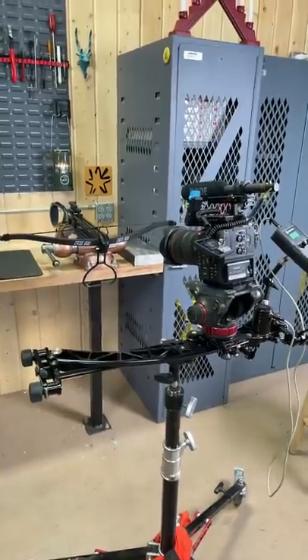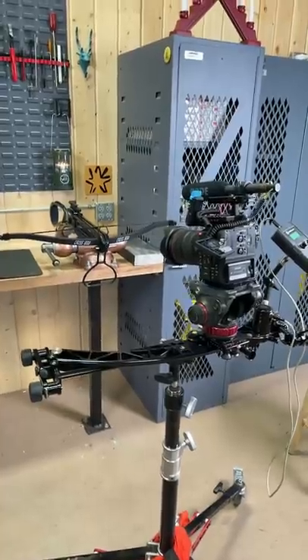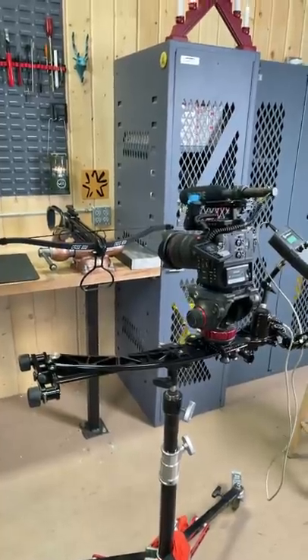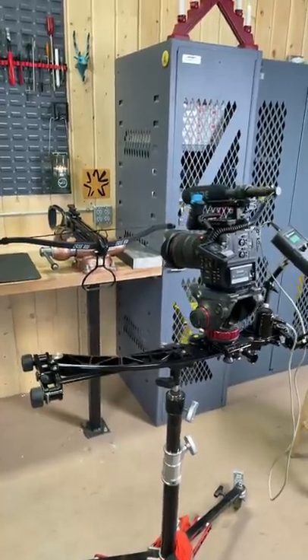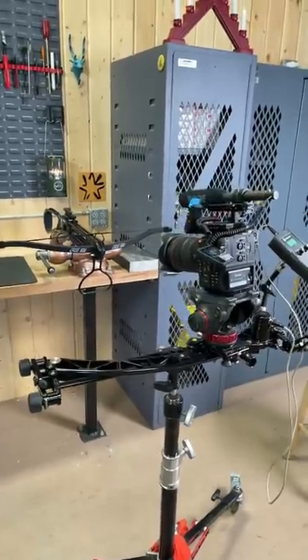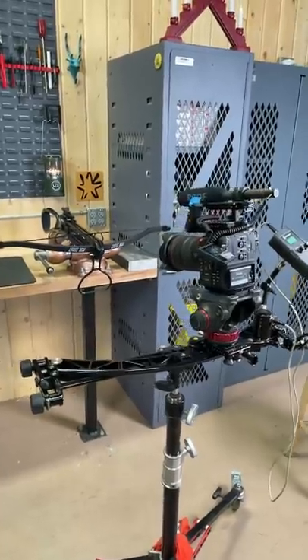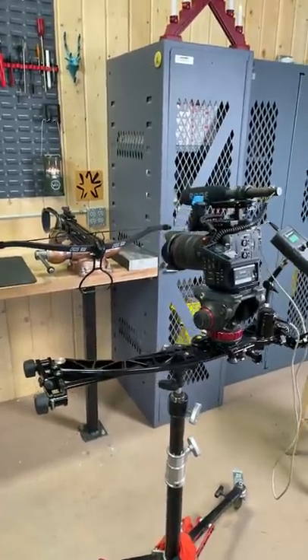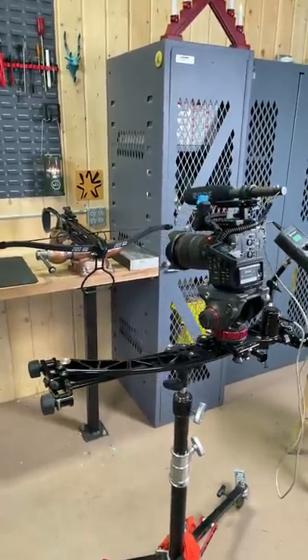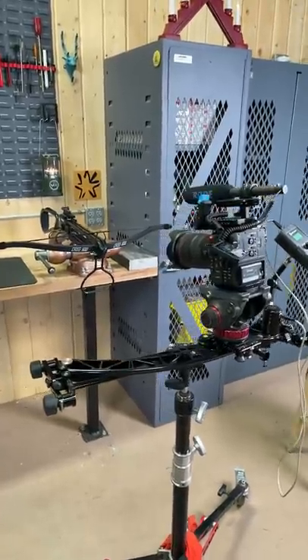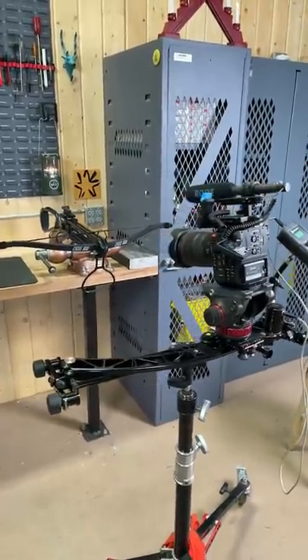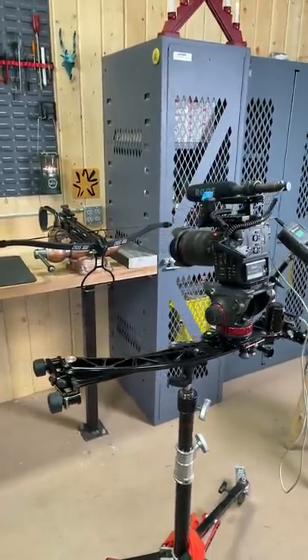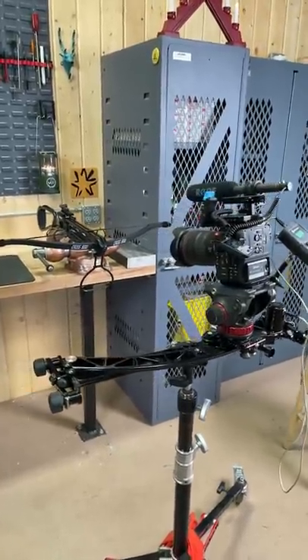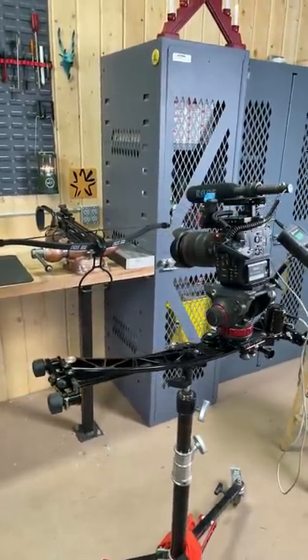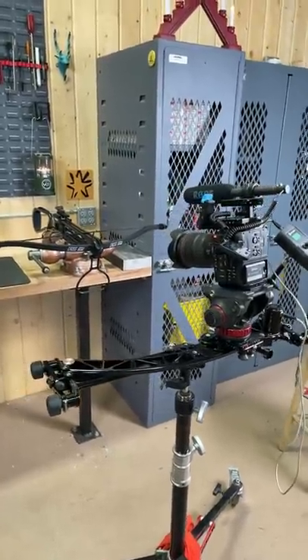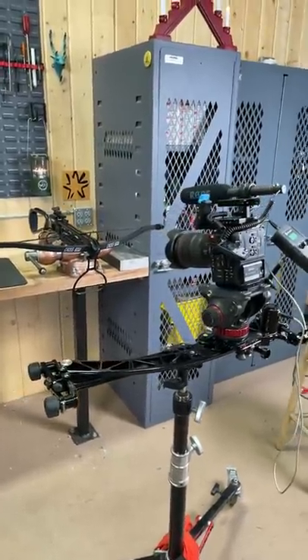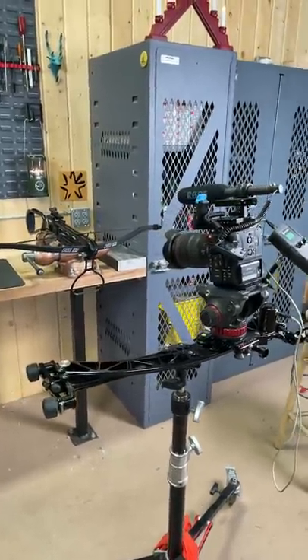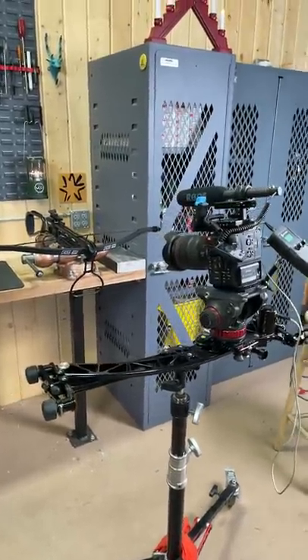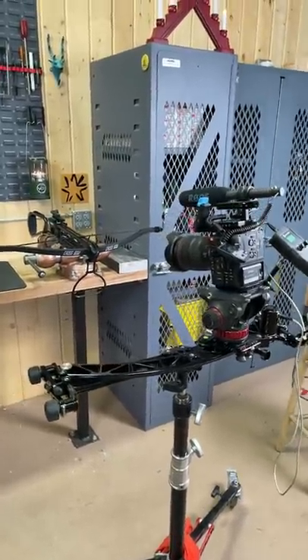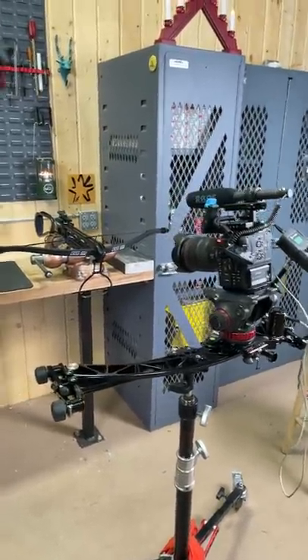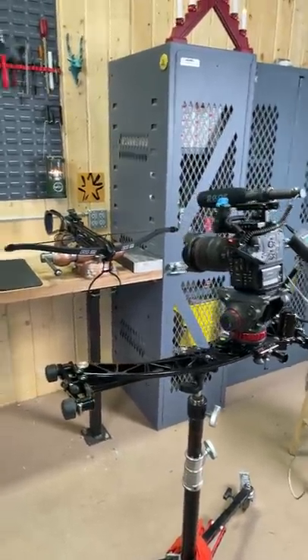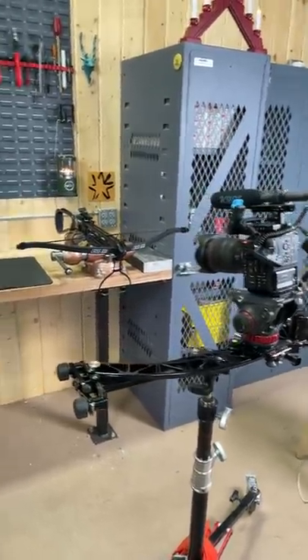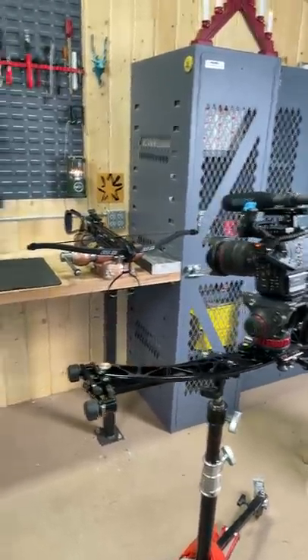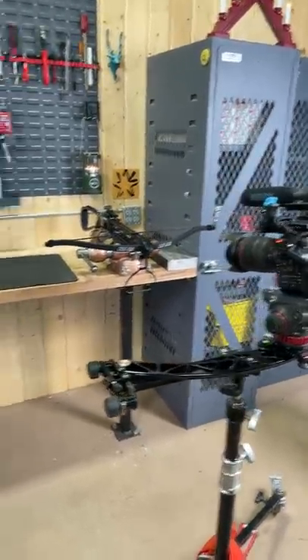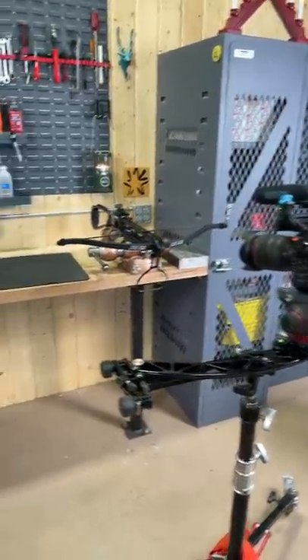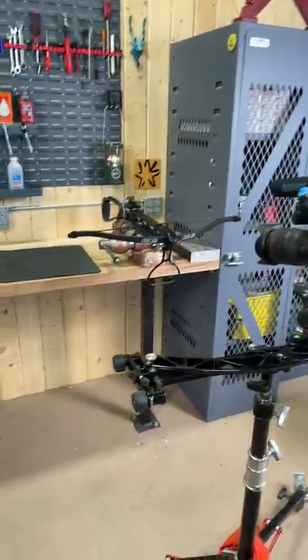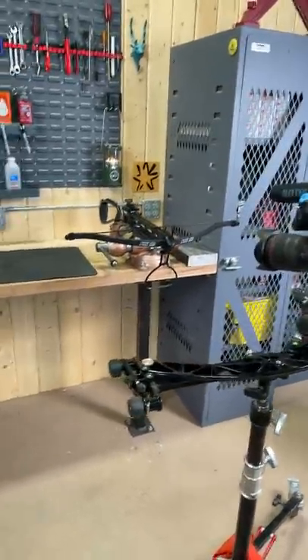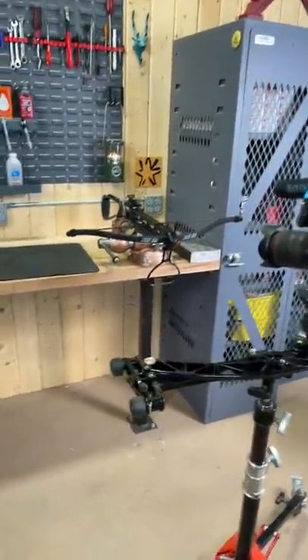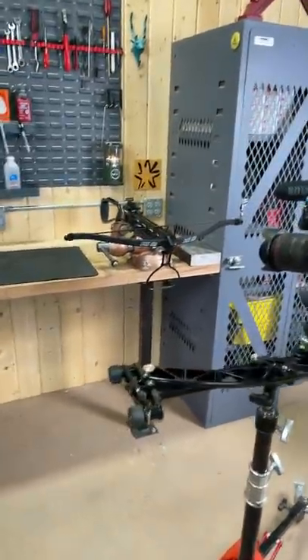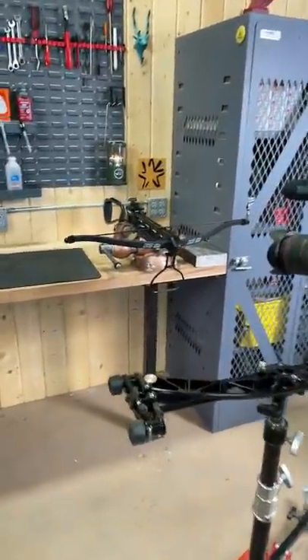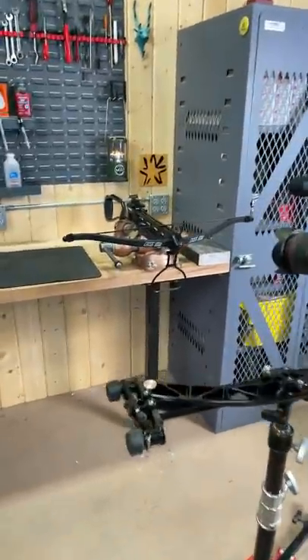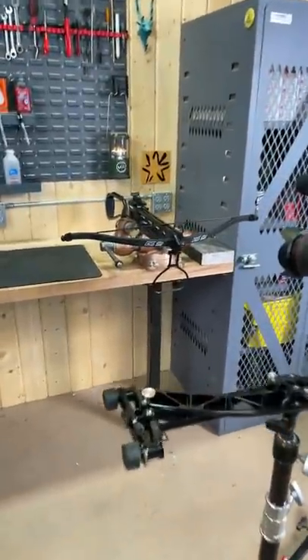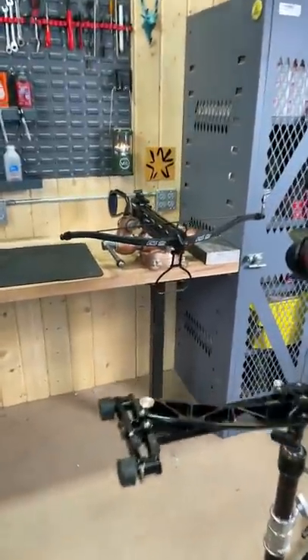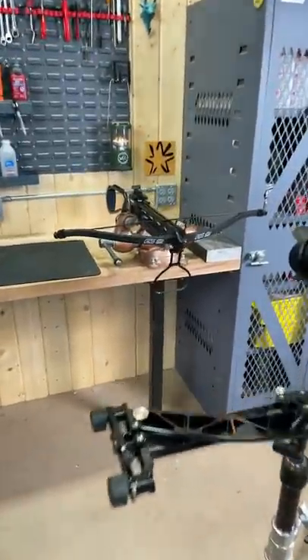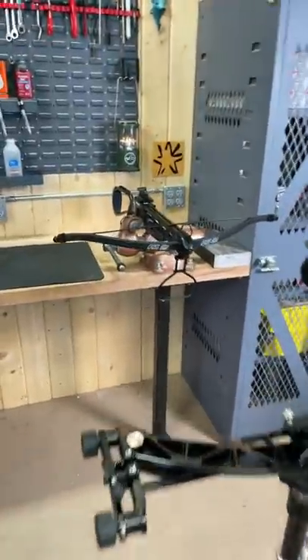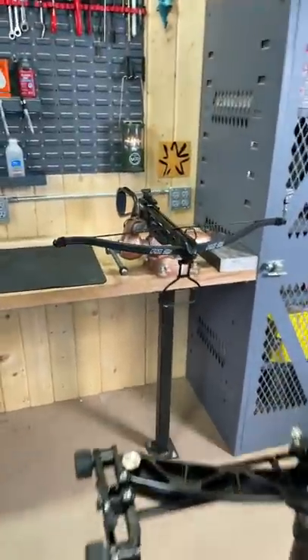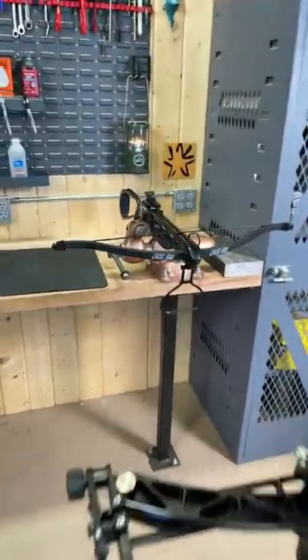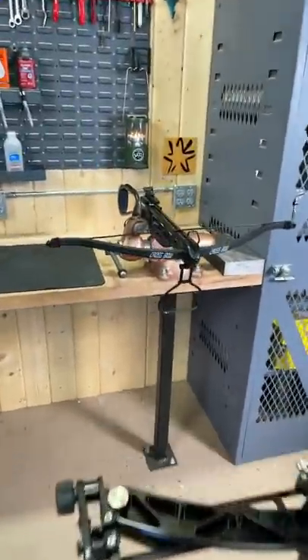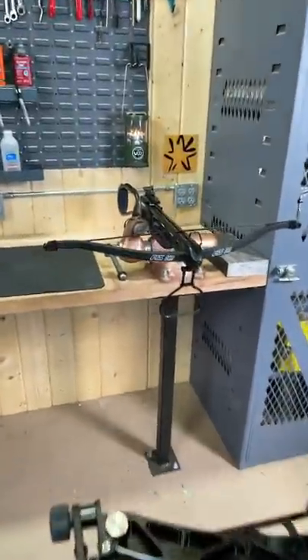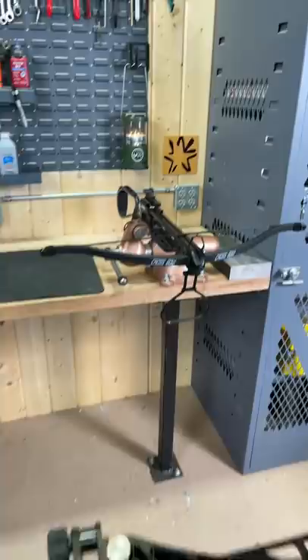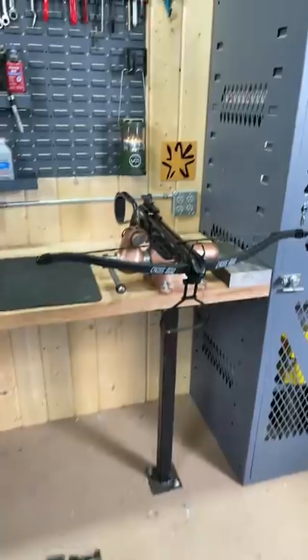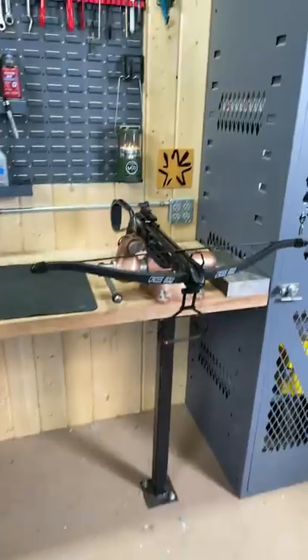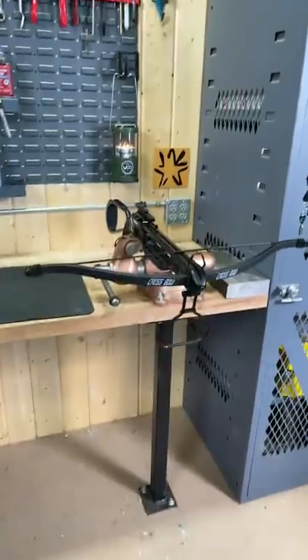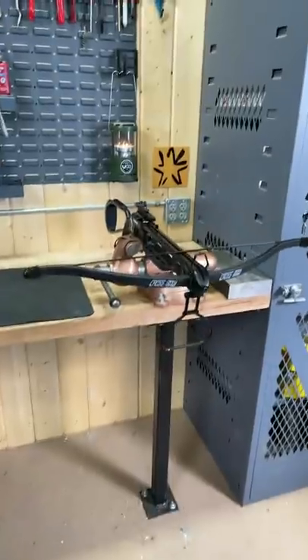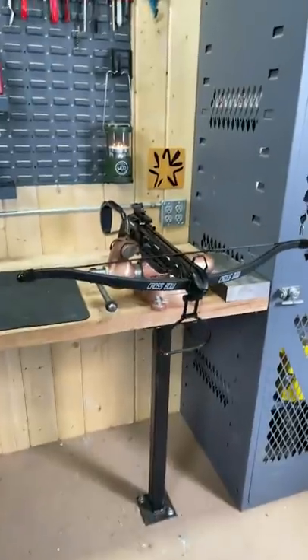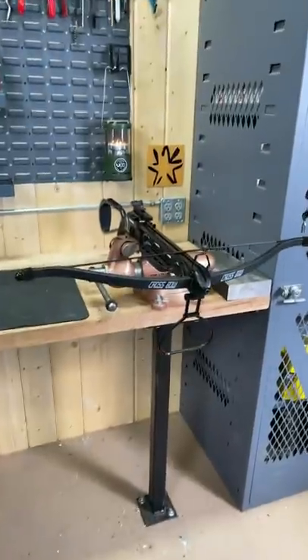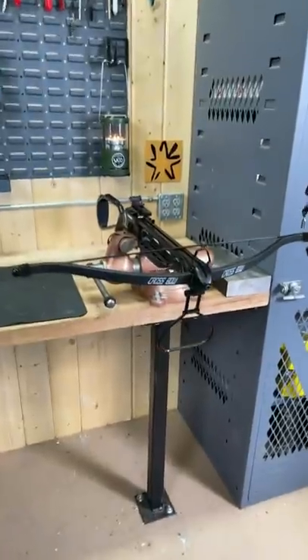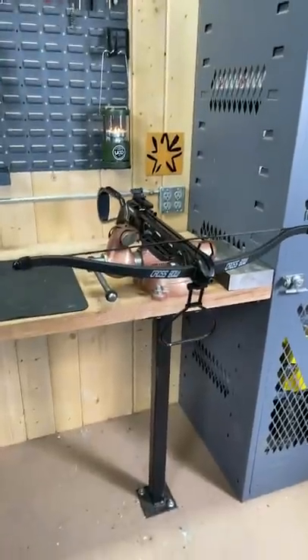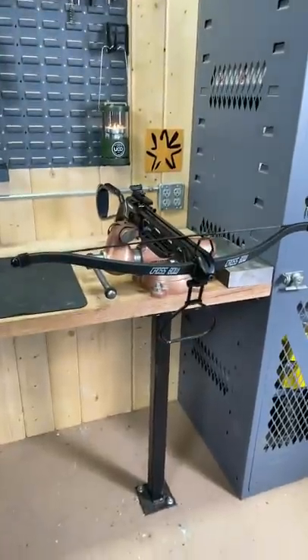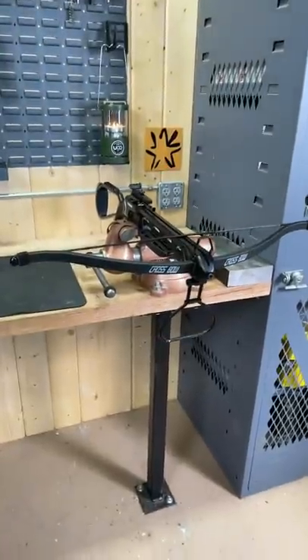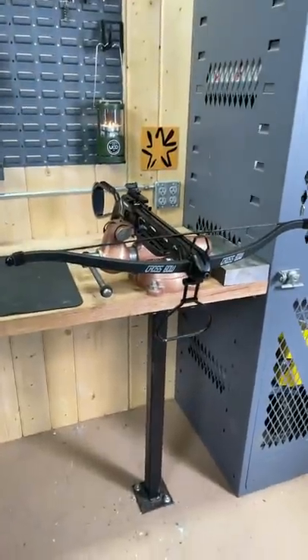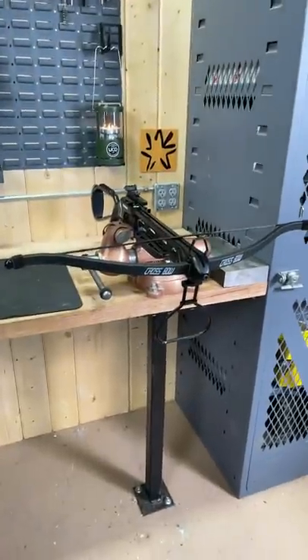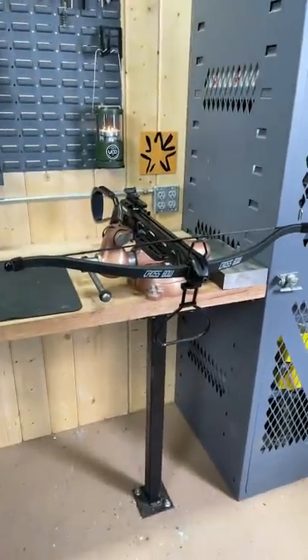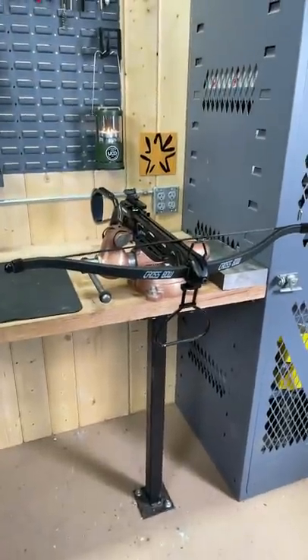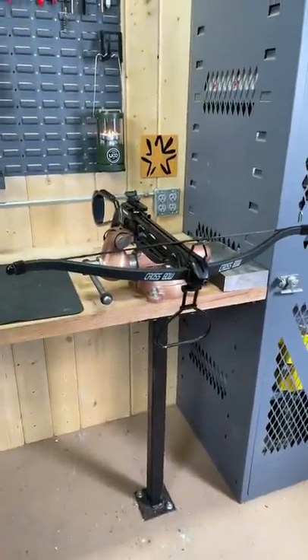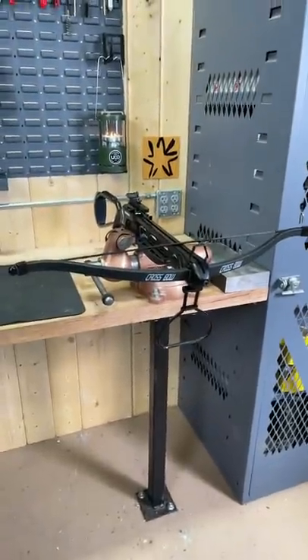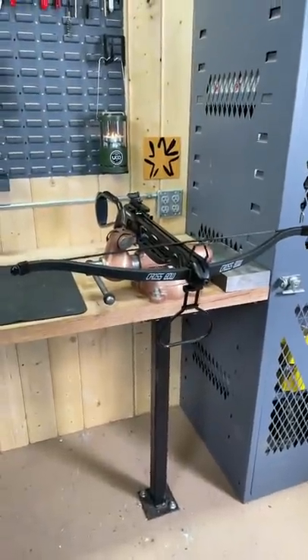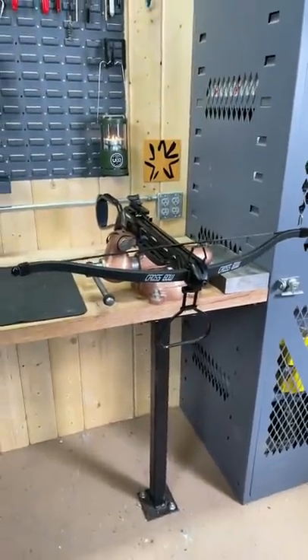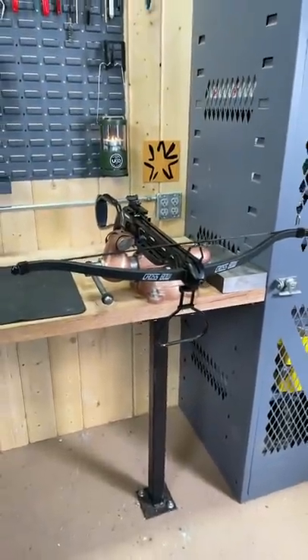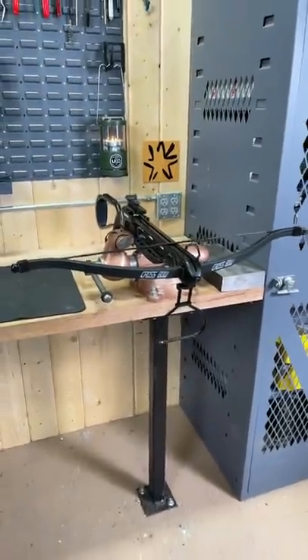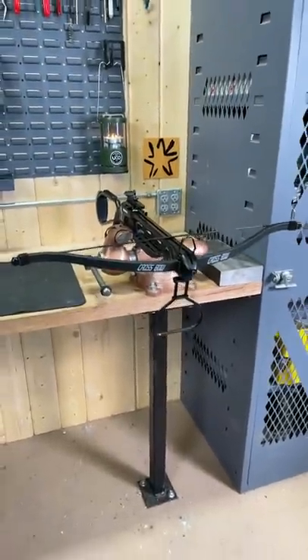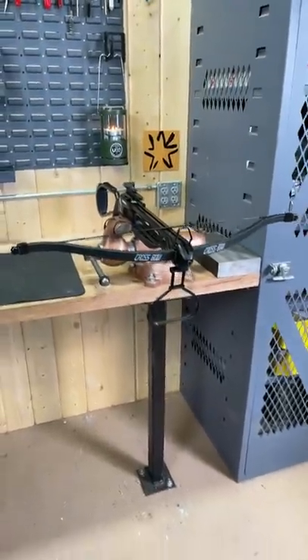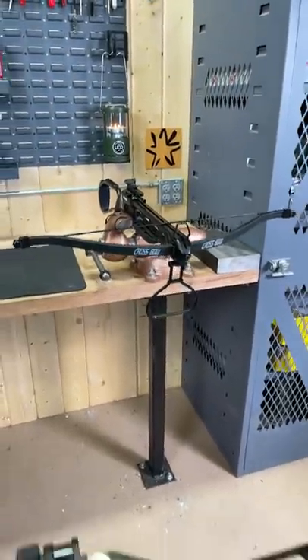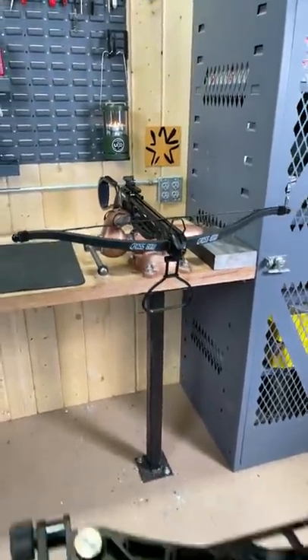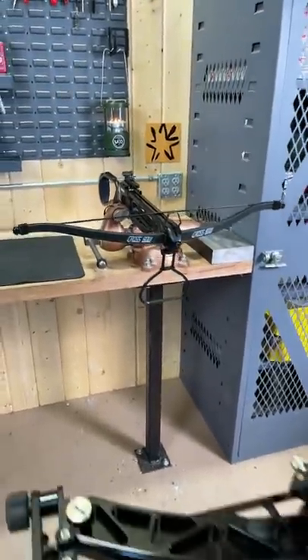Welcome back guys. A little behind the scenes on the next upcoming video — I'm testing the cheapest crossbow on Amazon.